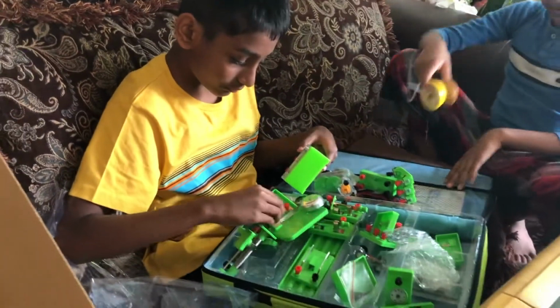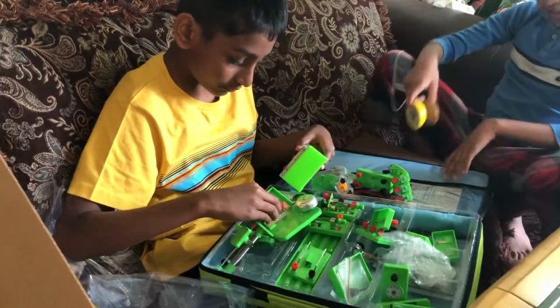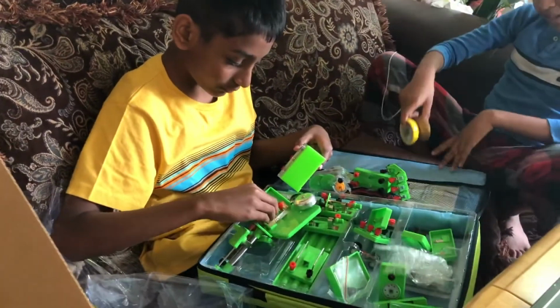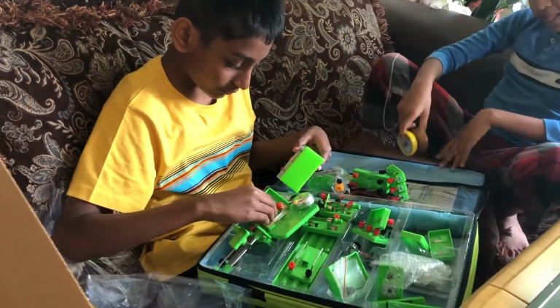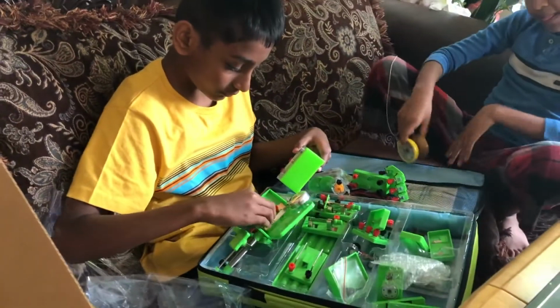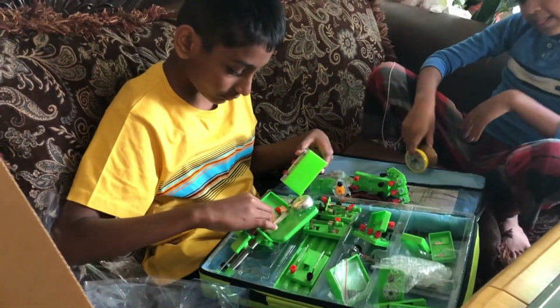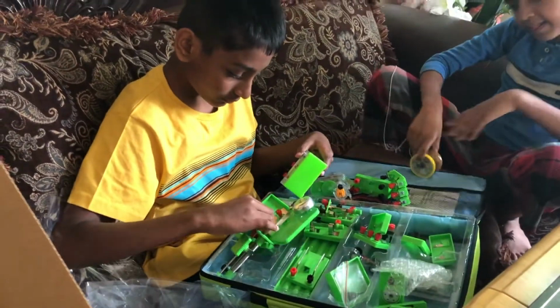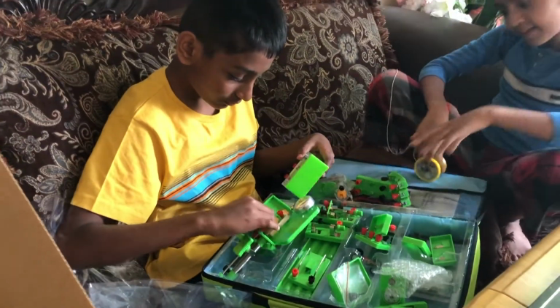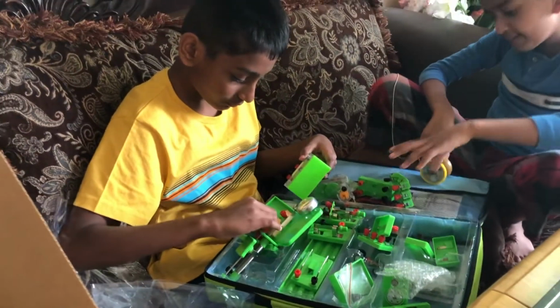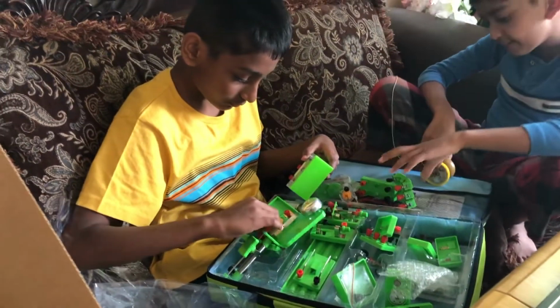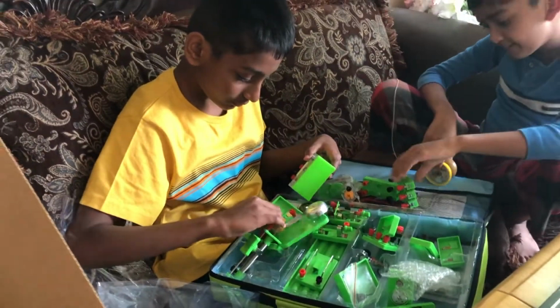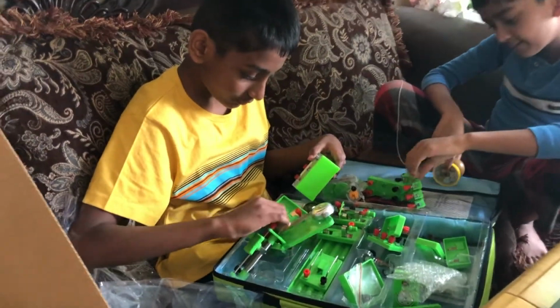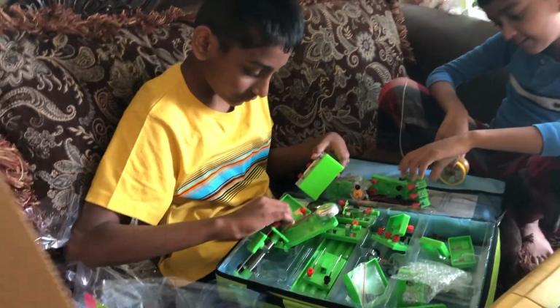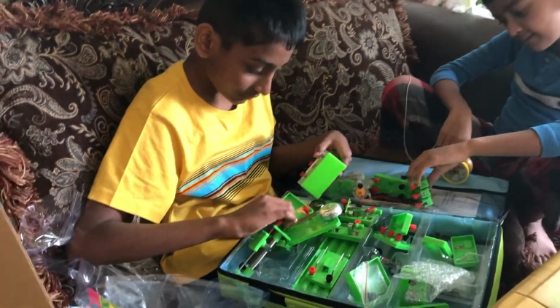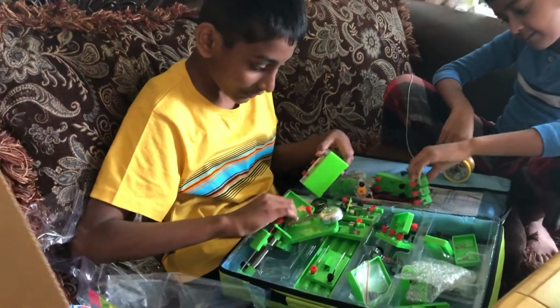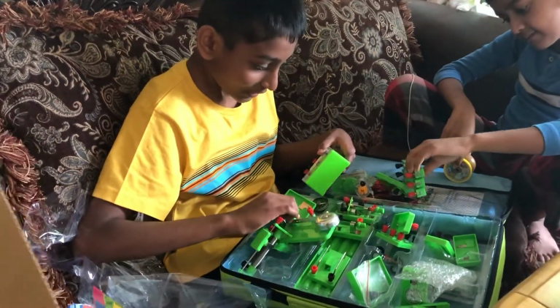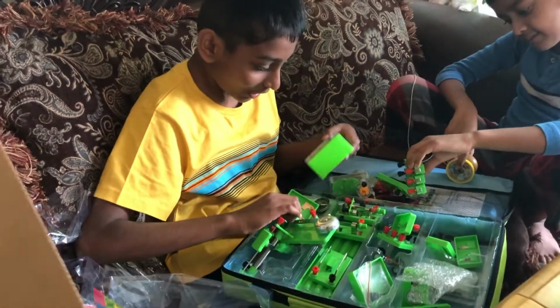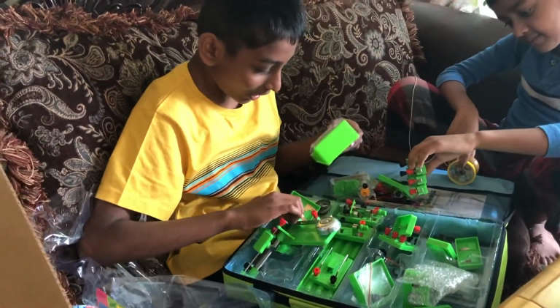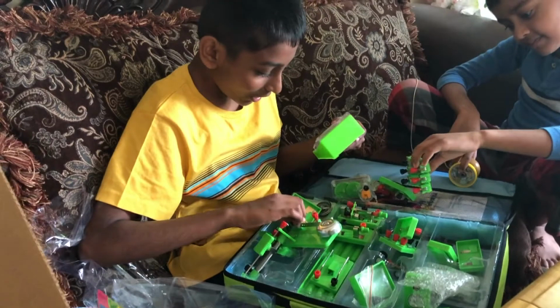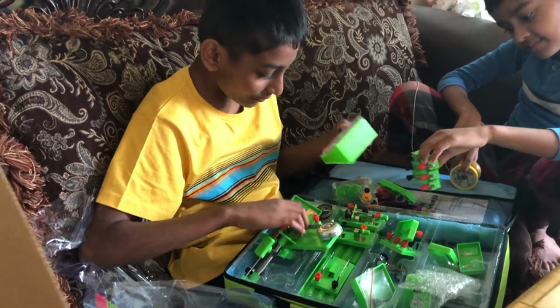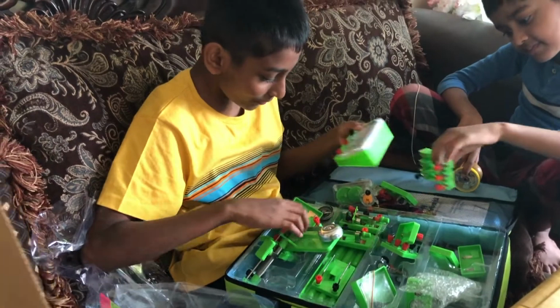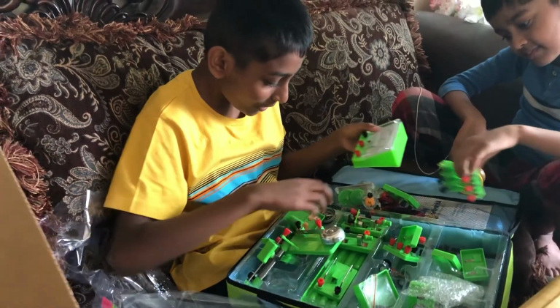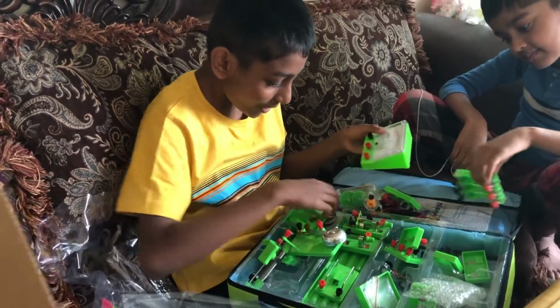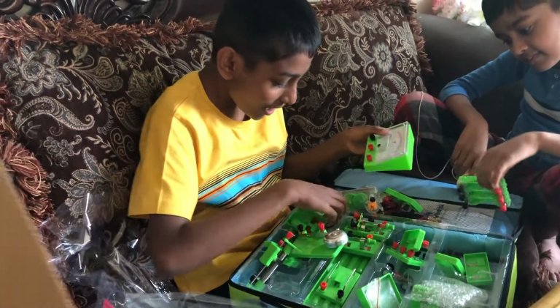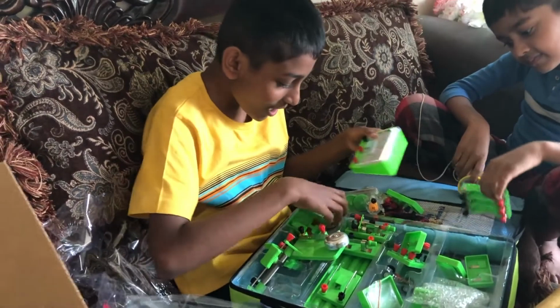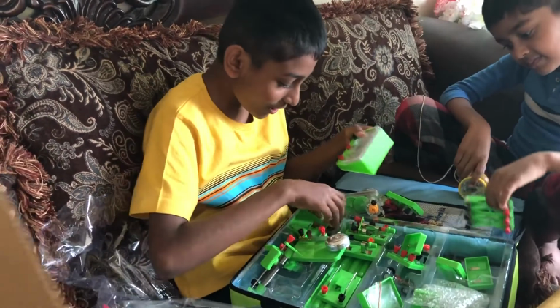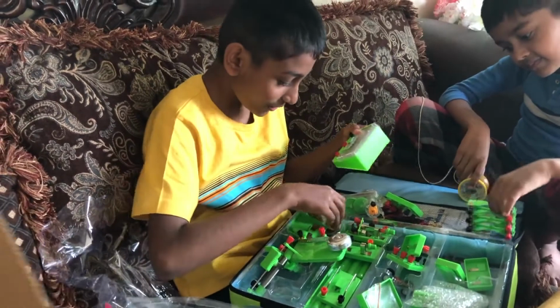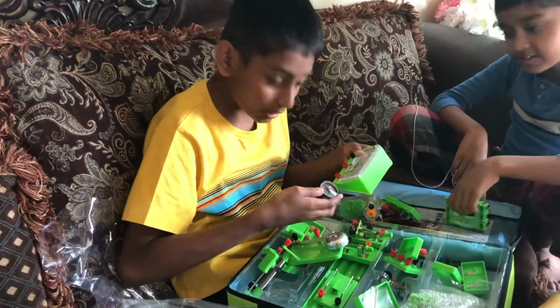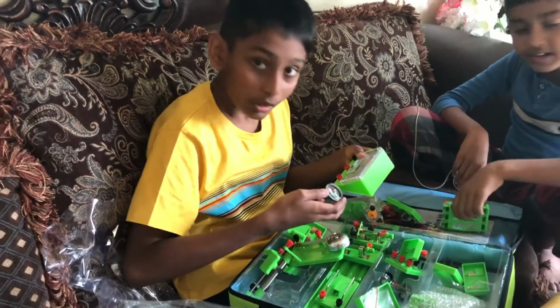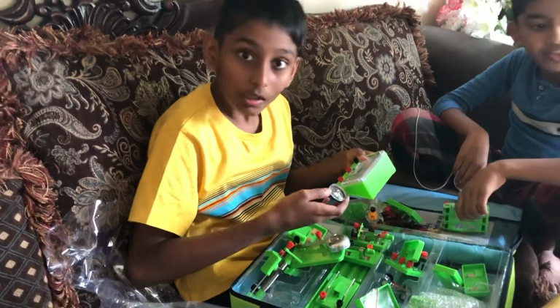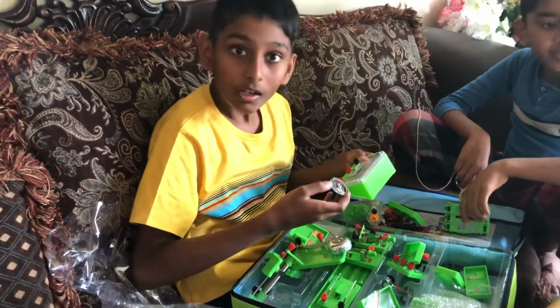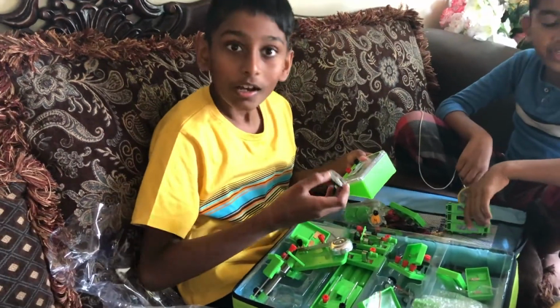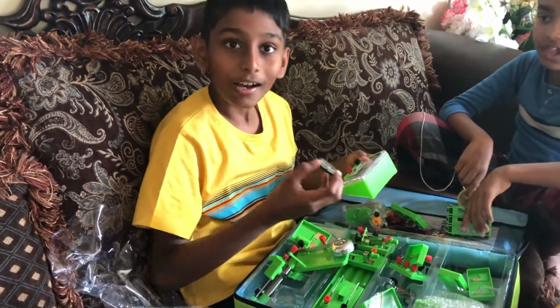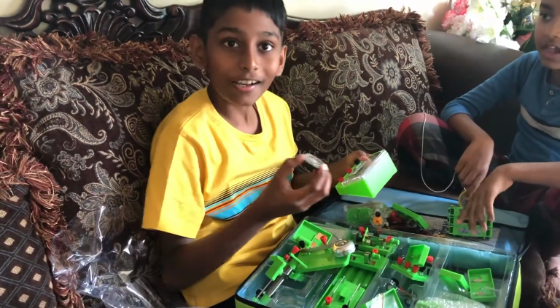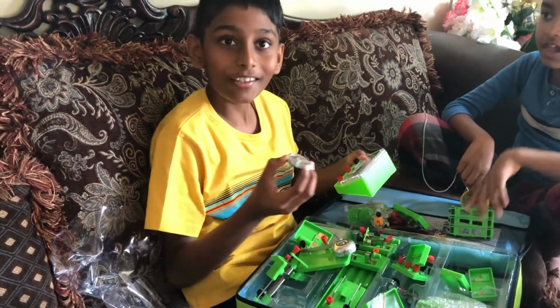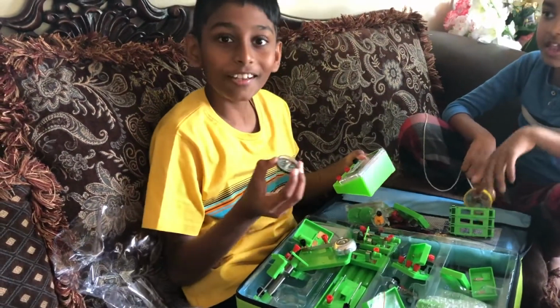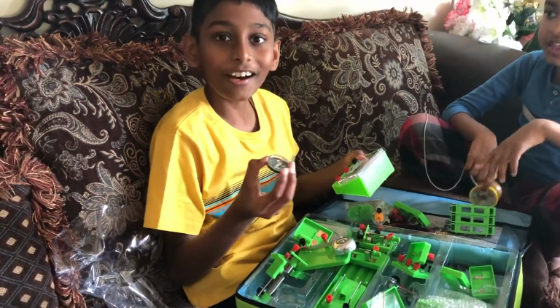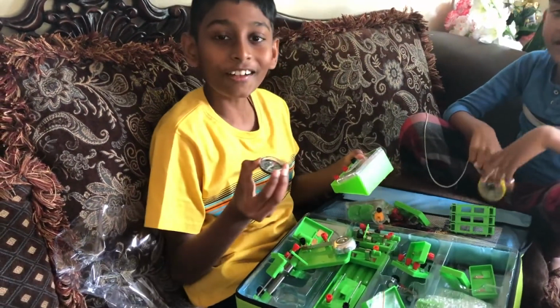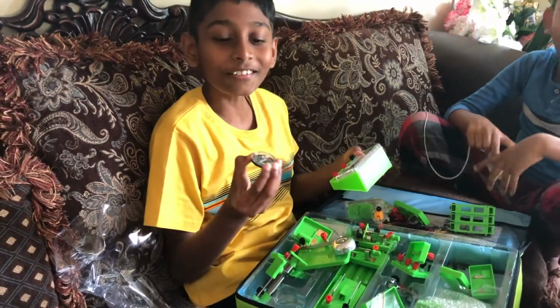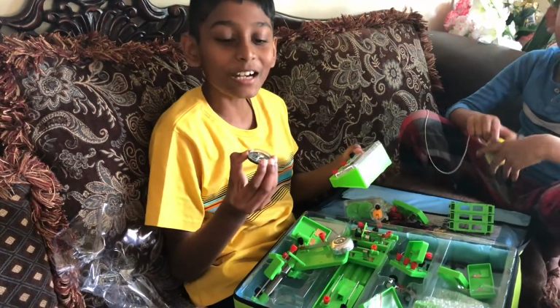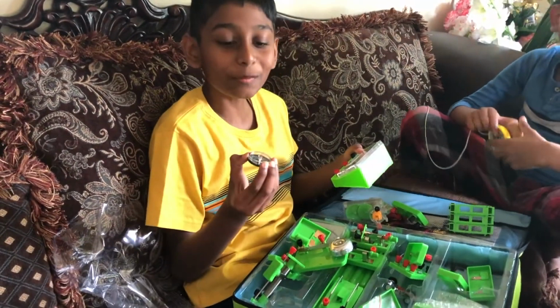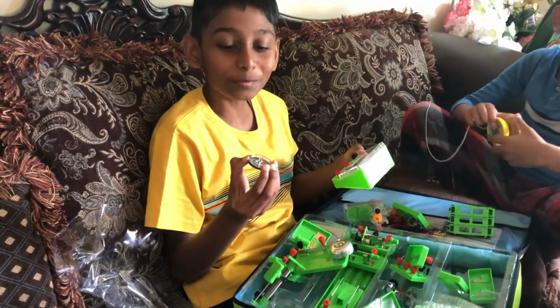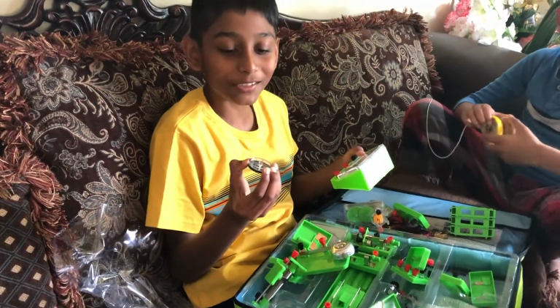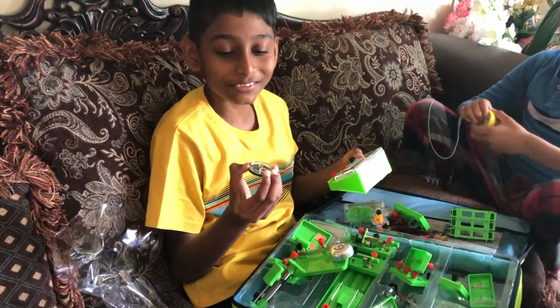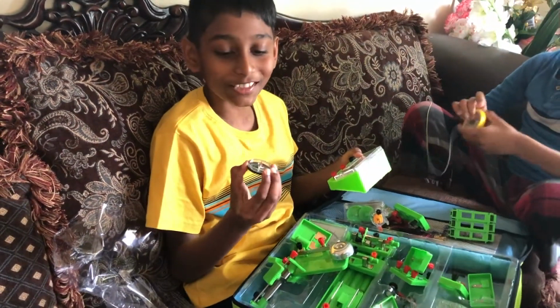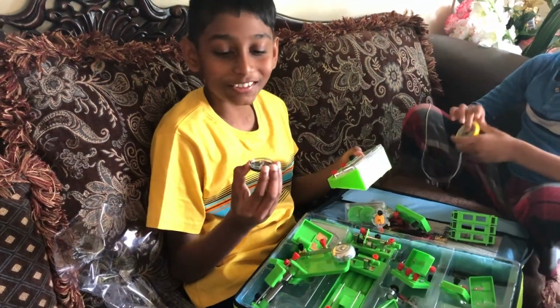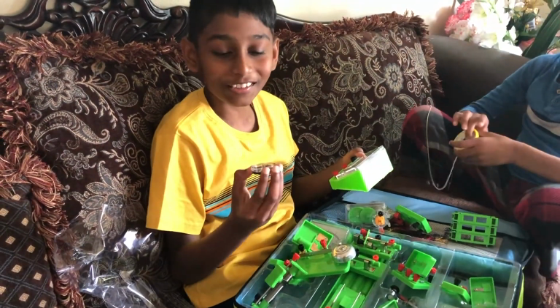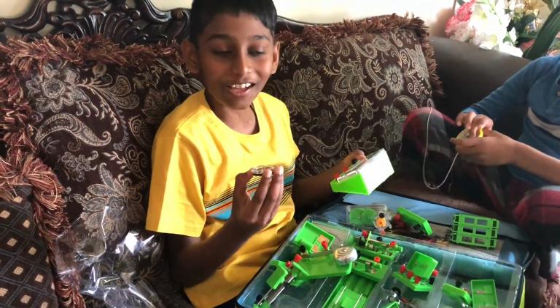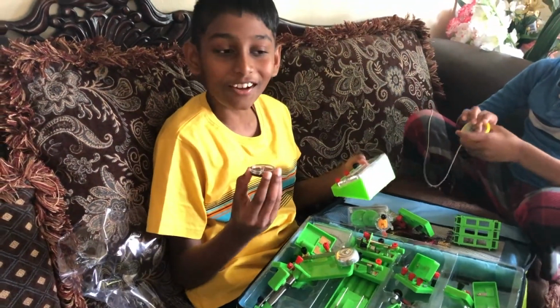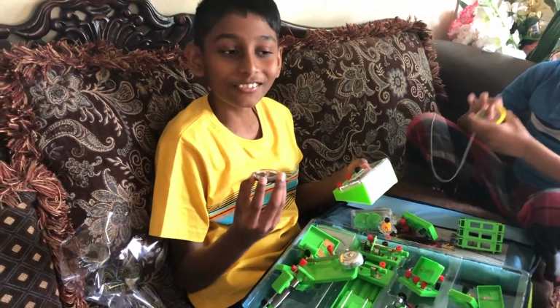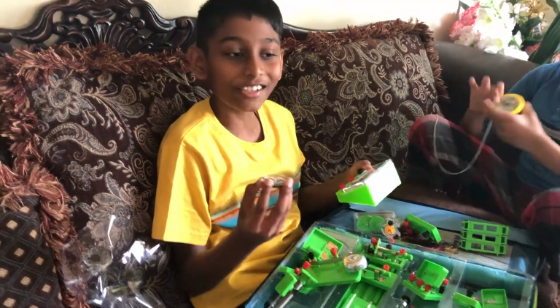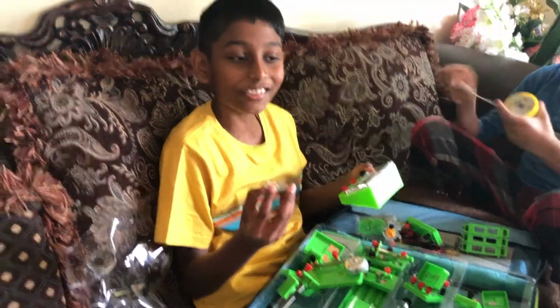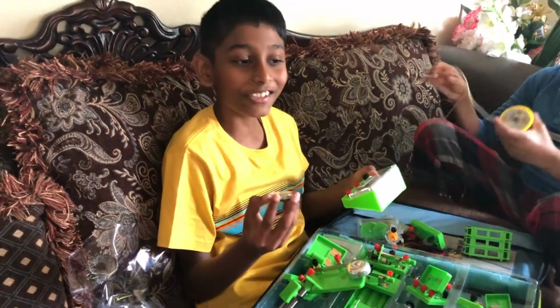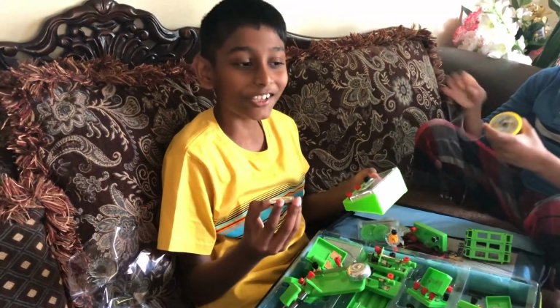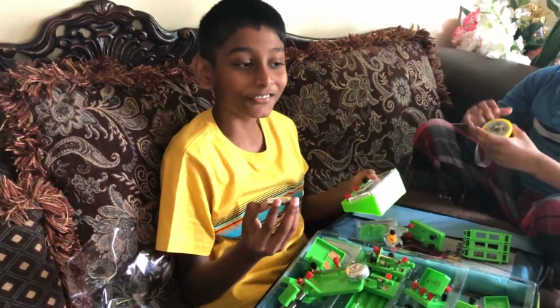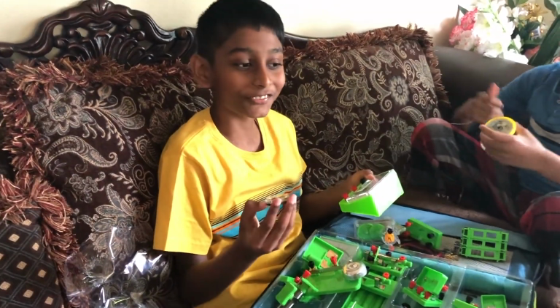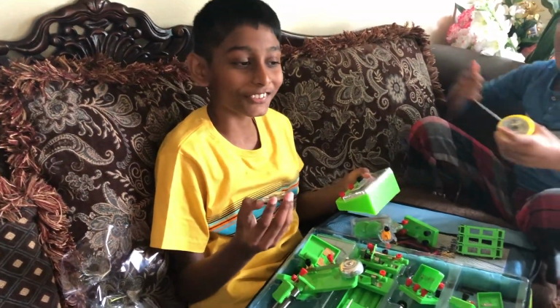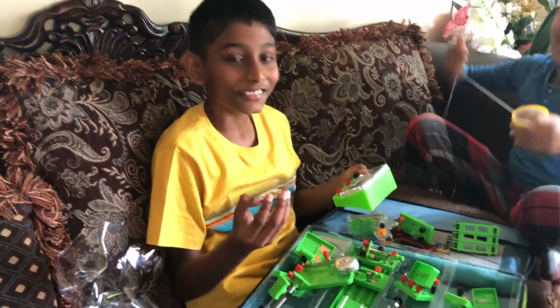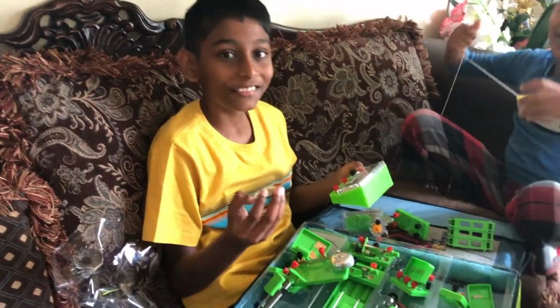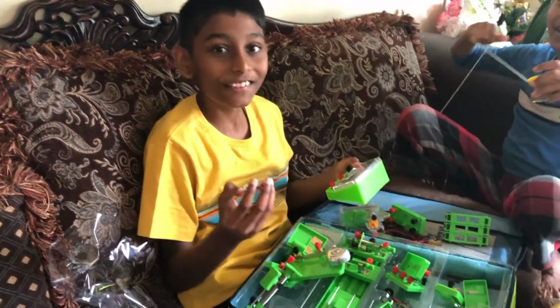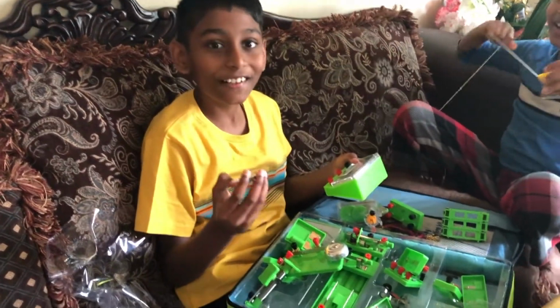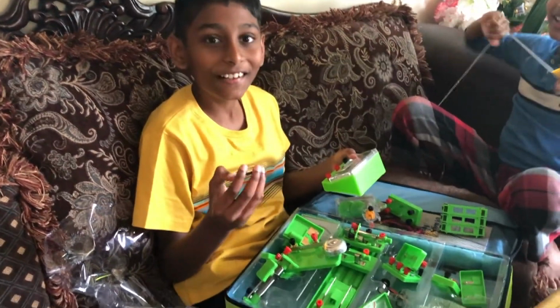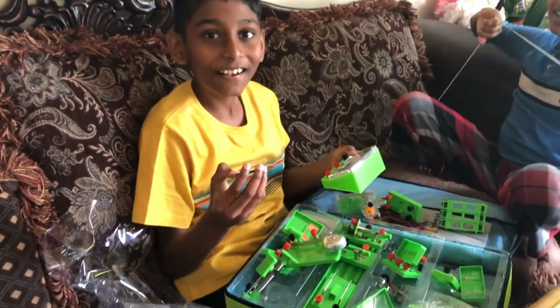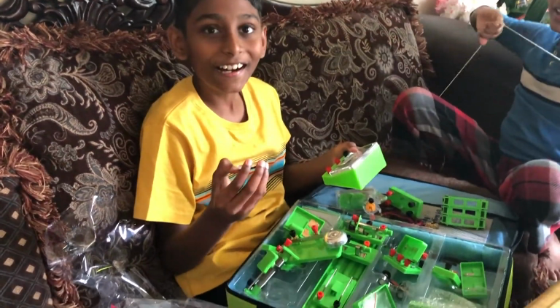Do you like the gift? No! I 100% love the gift! Ok, super.